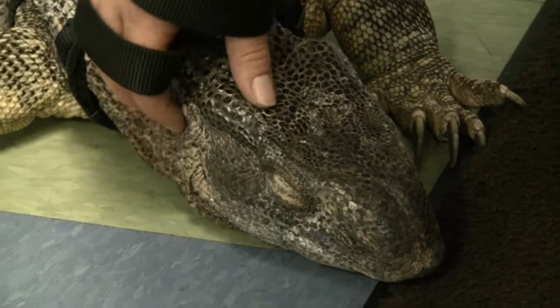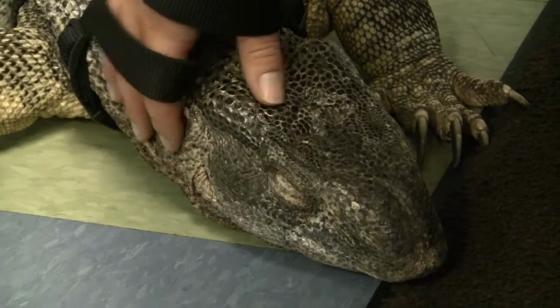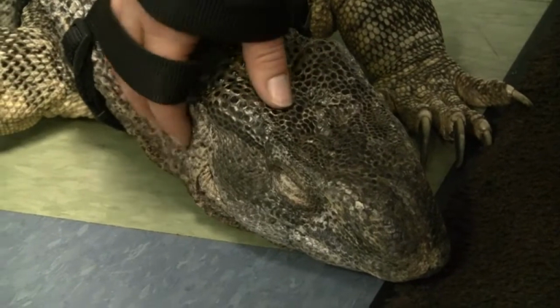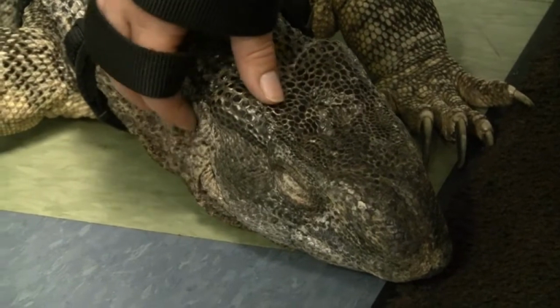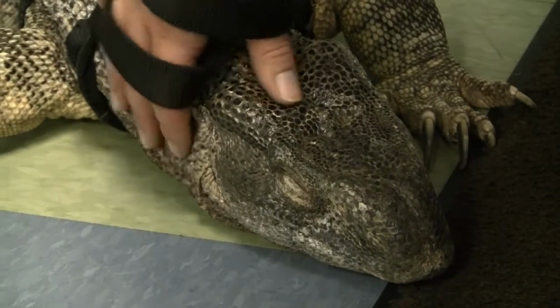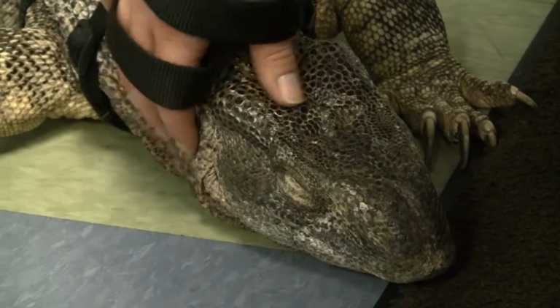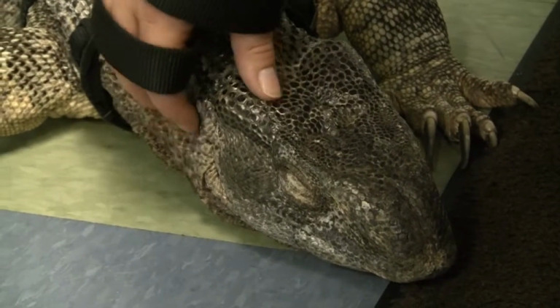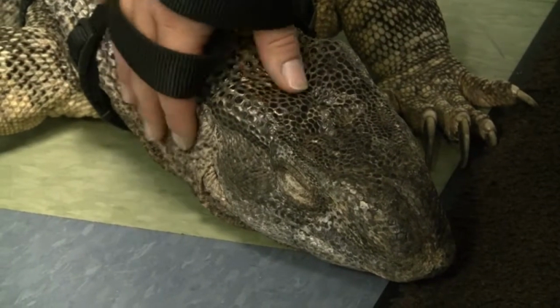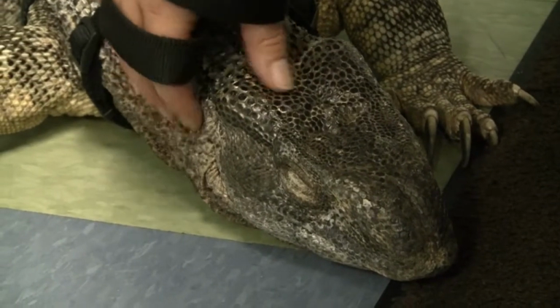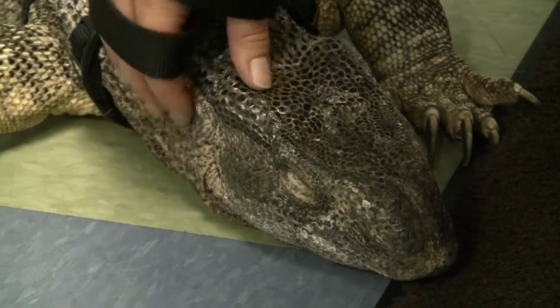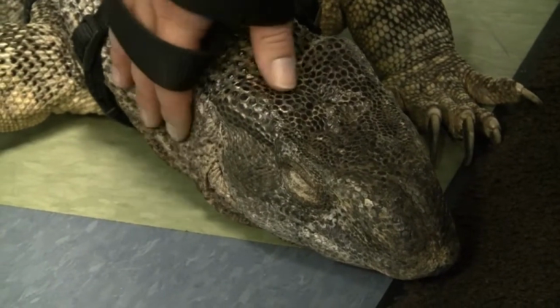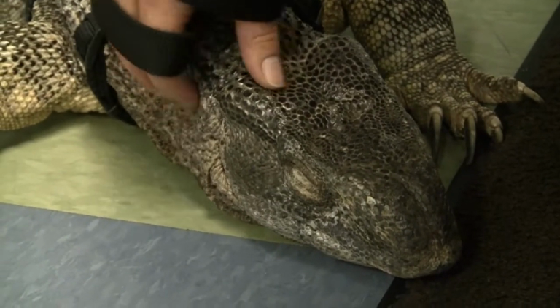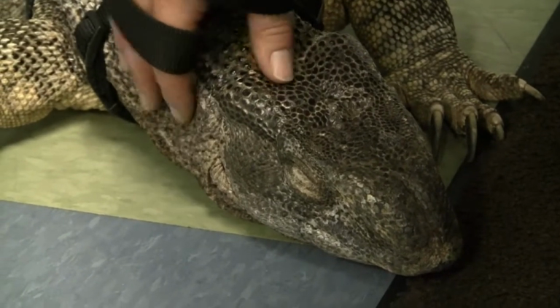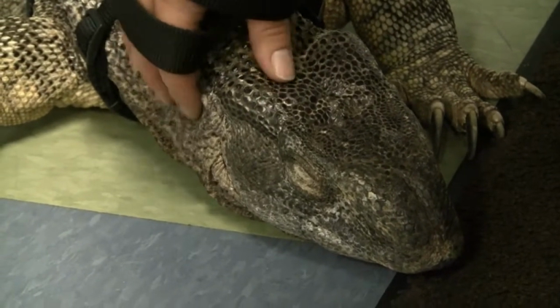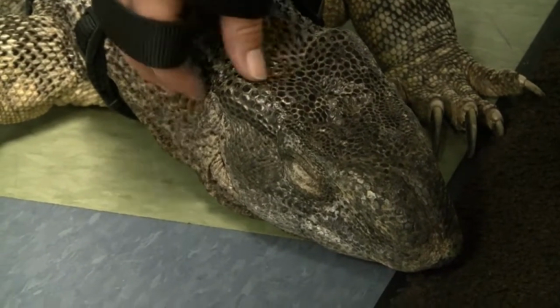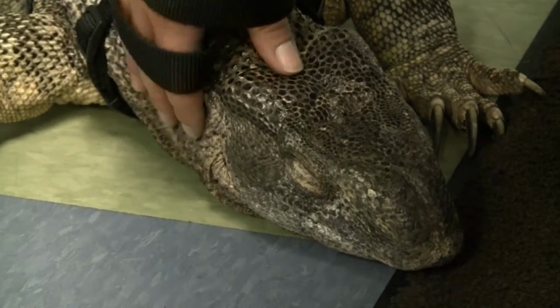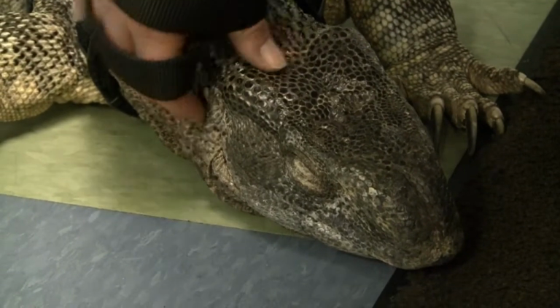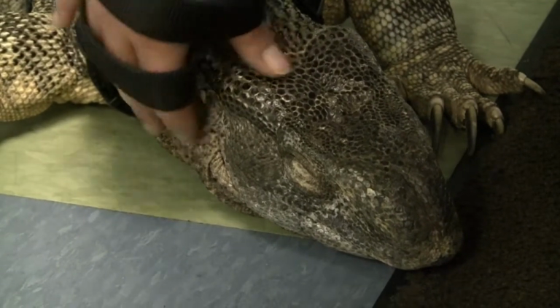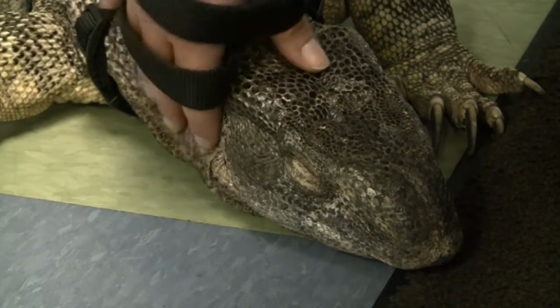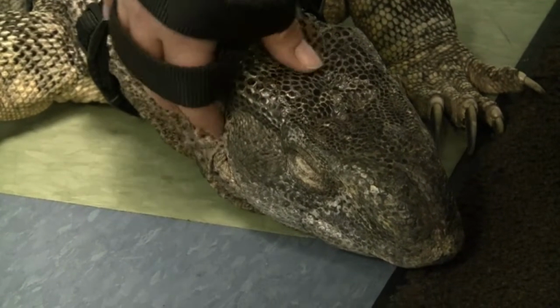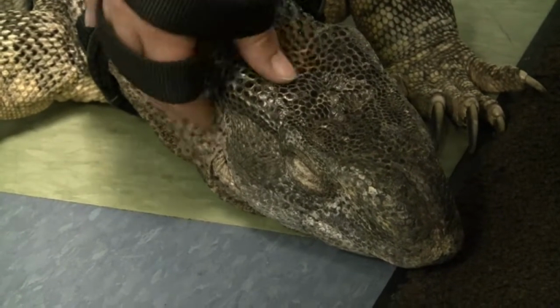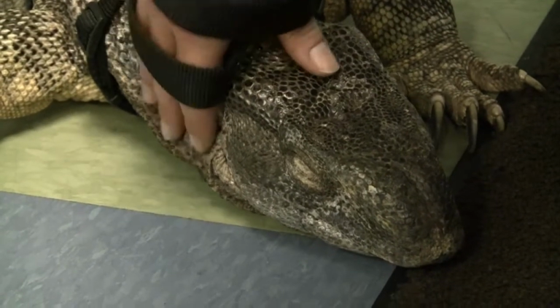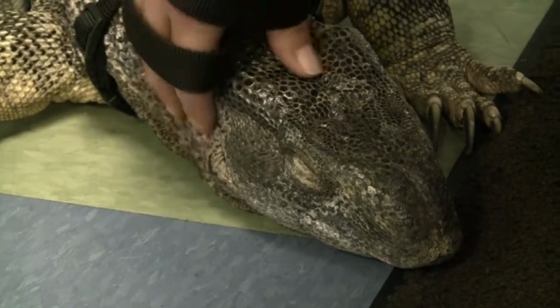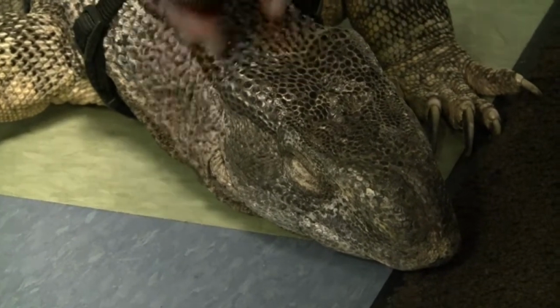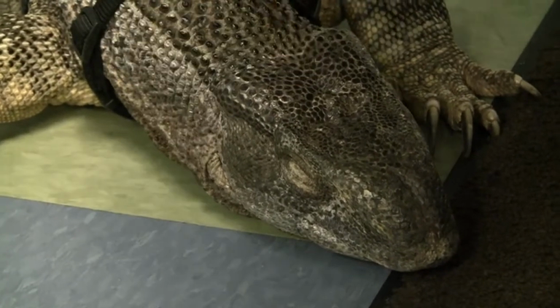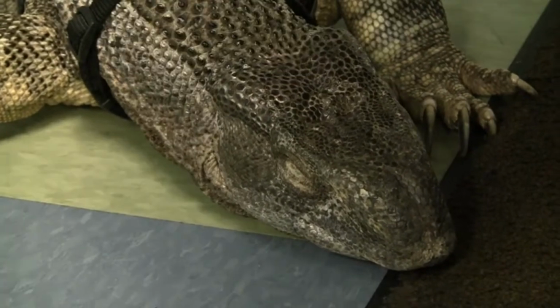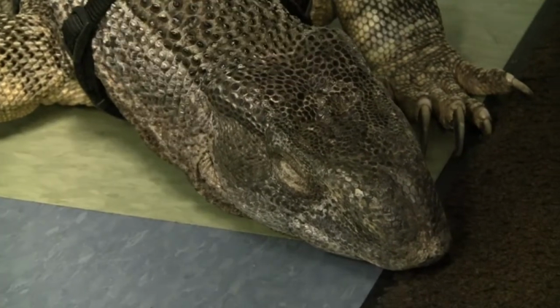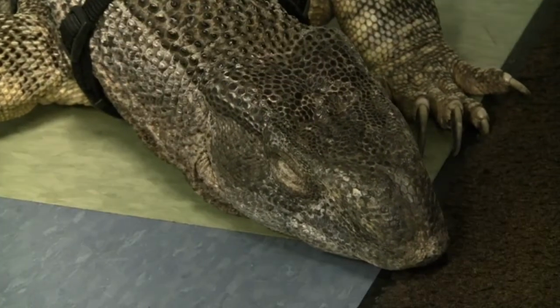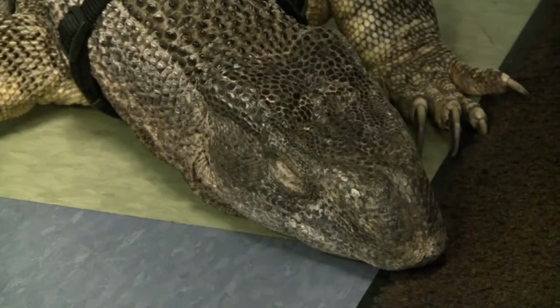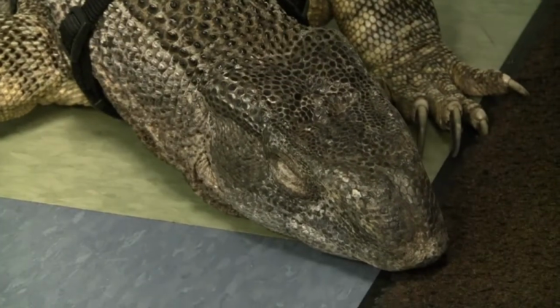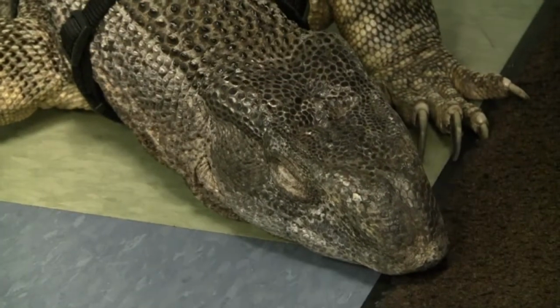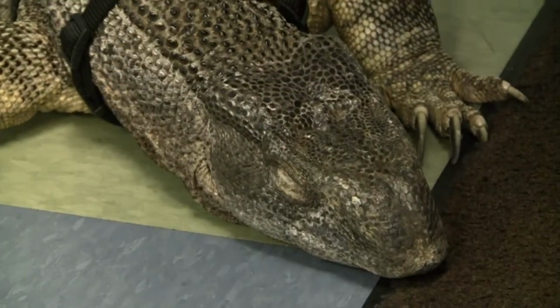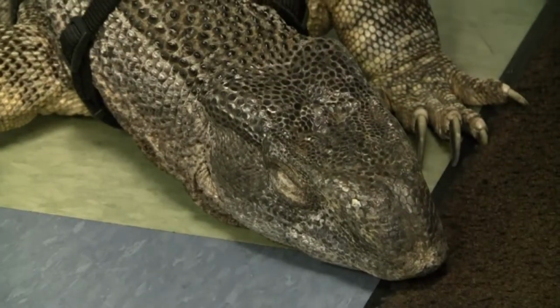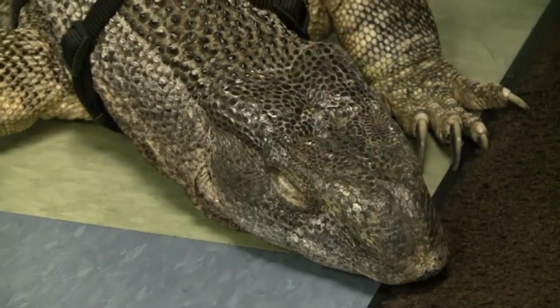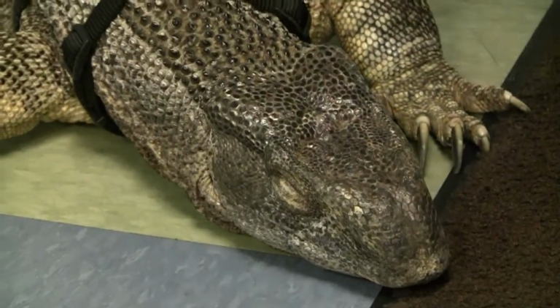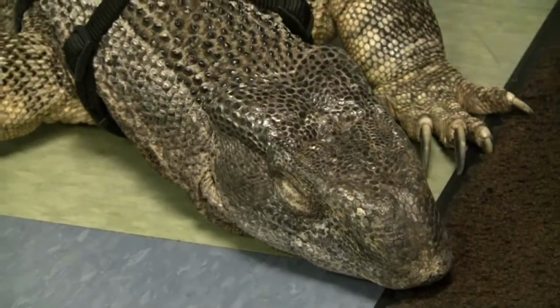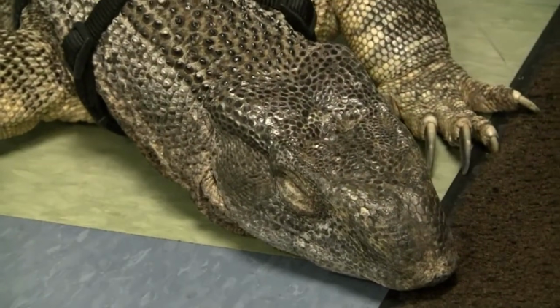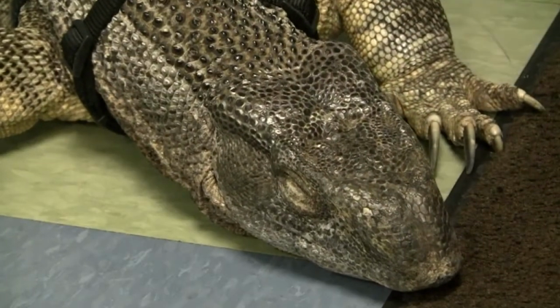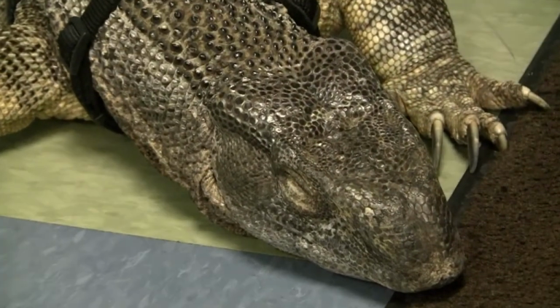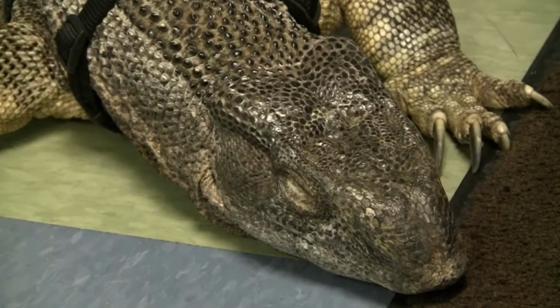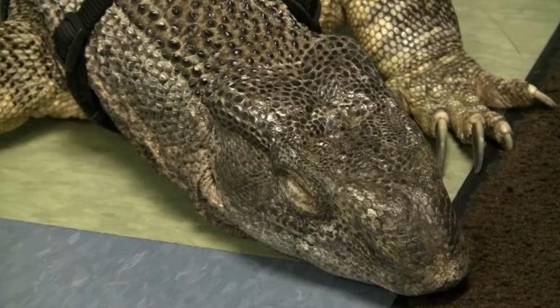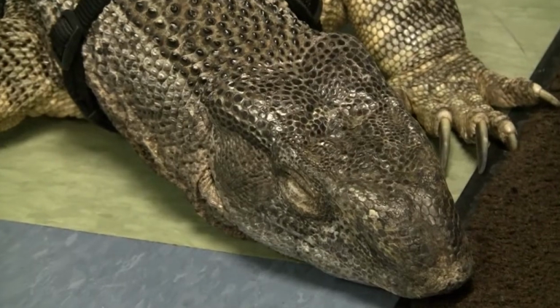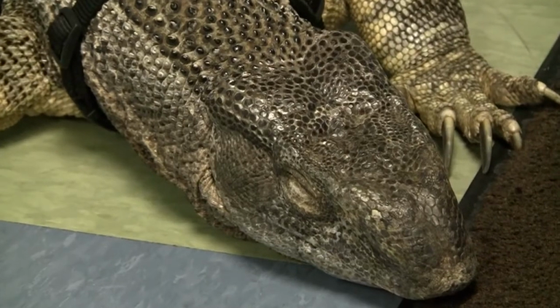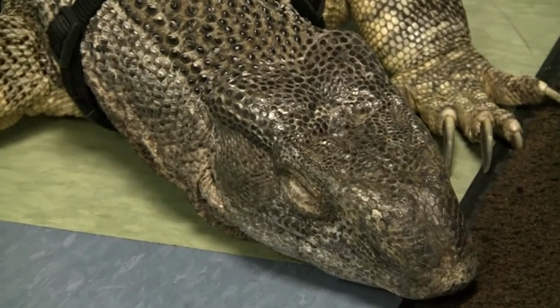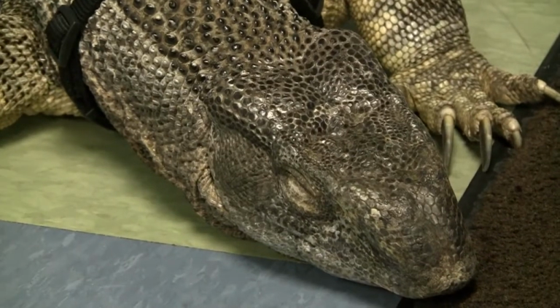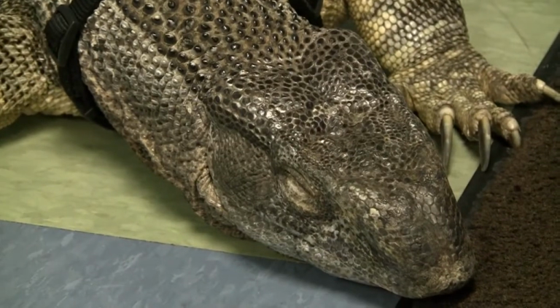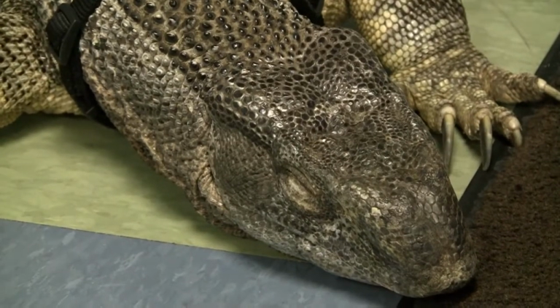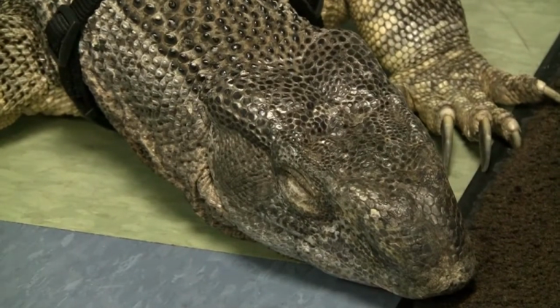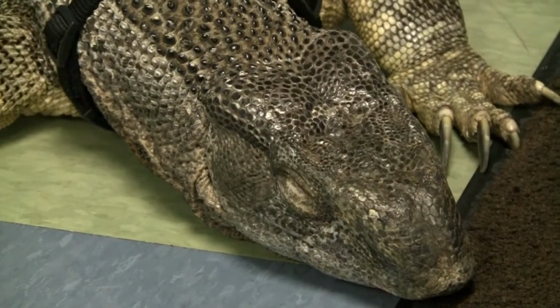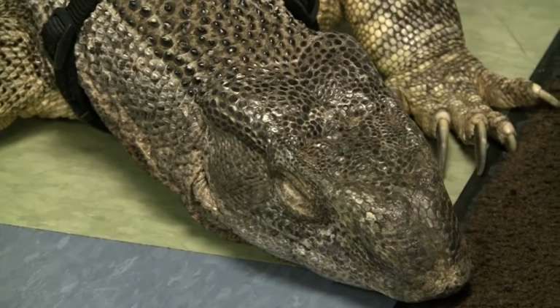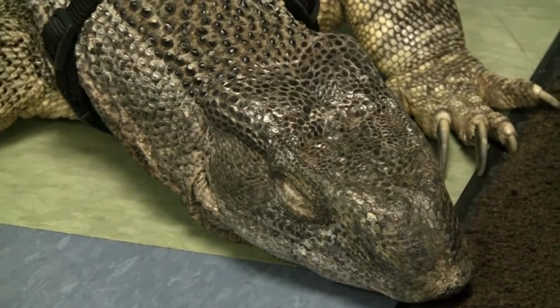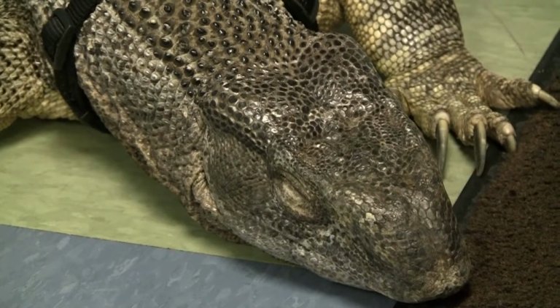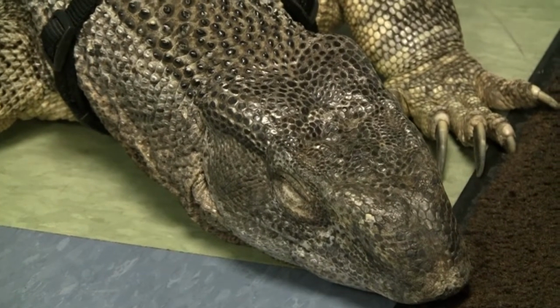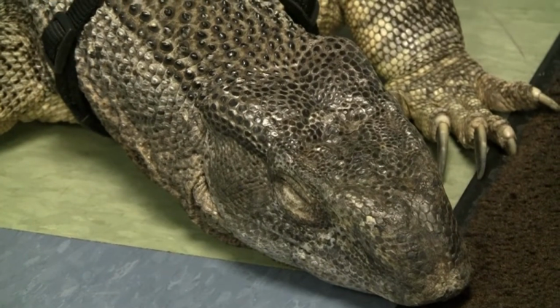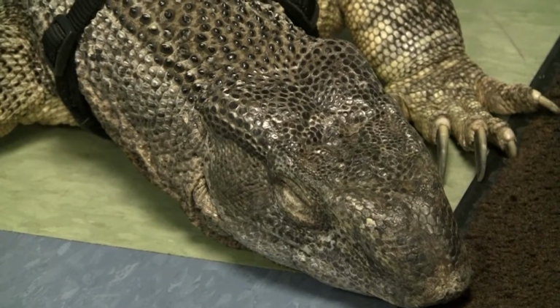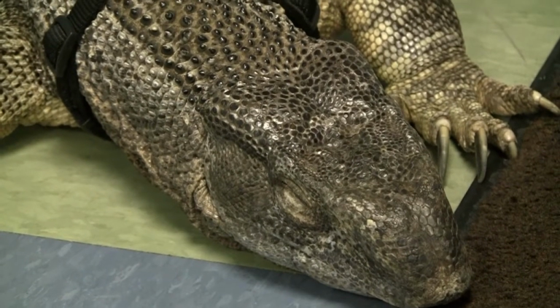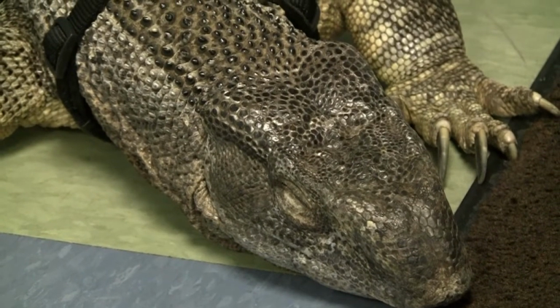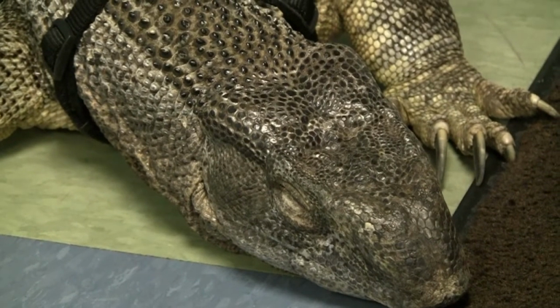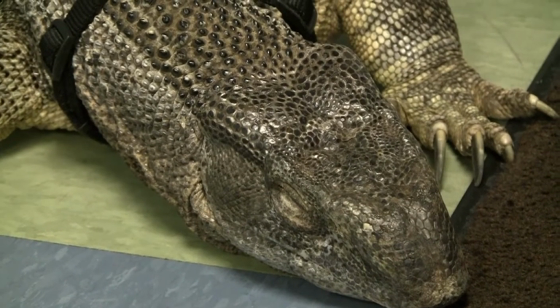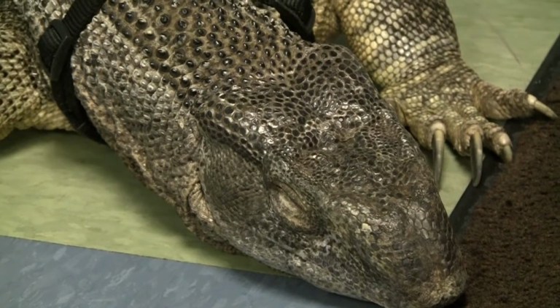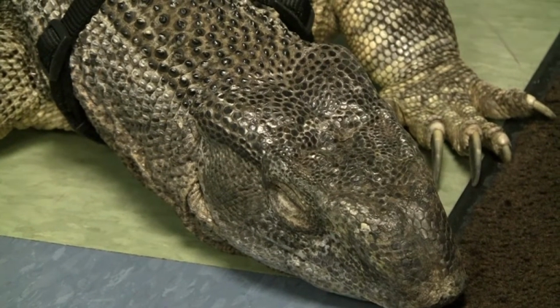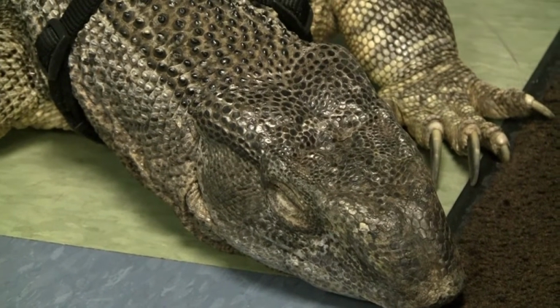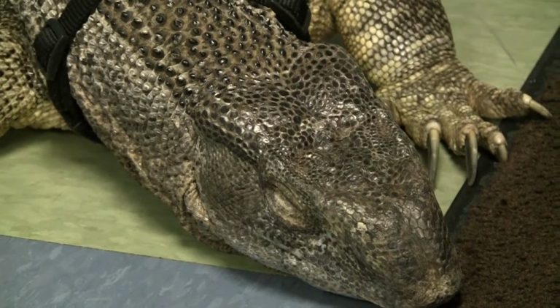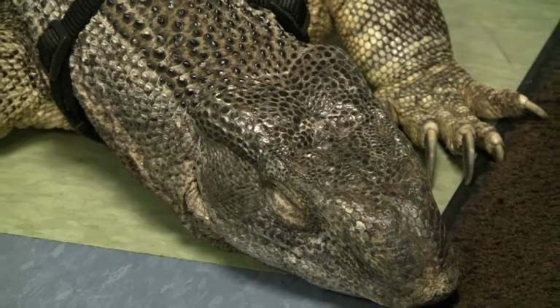And clearly they are diurnal, so they're usually active during the day, which is why we're sleeping right now.